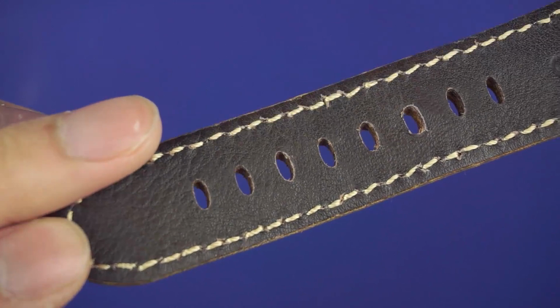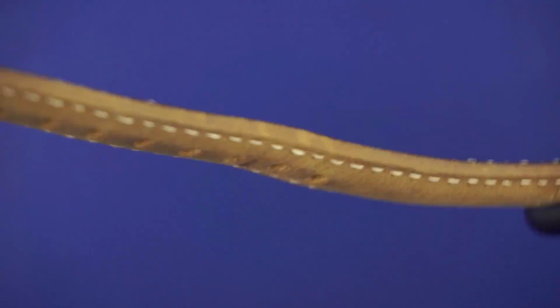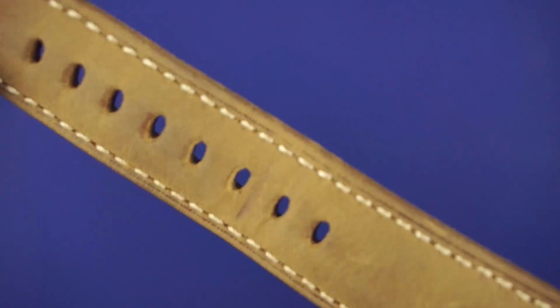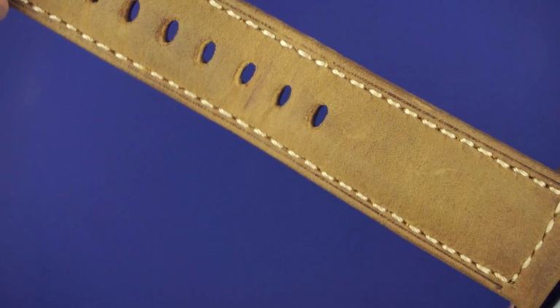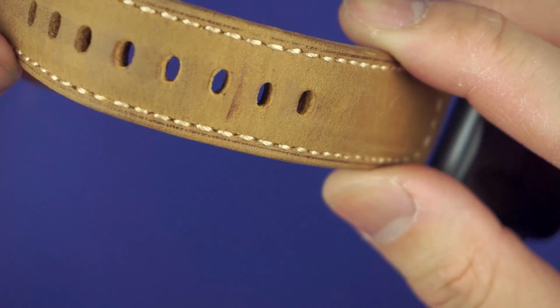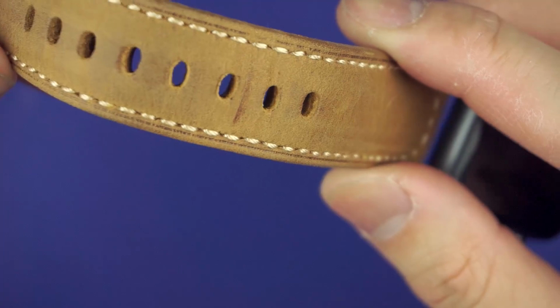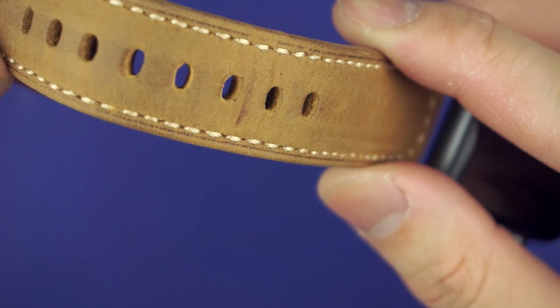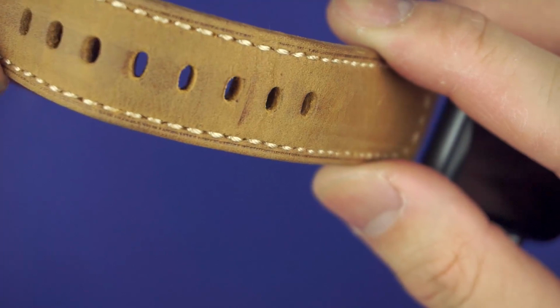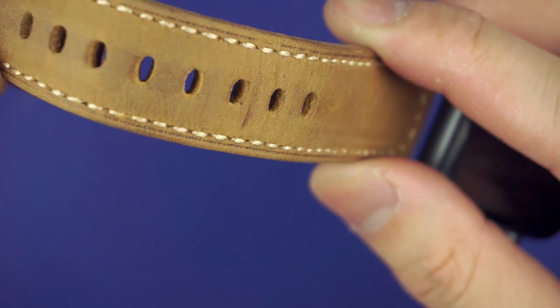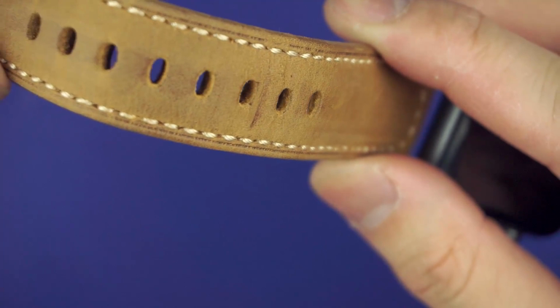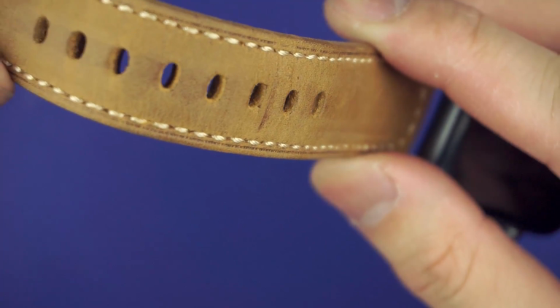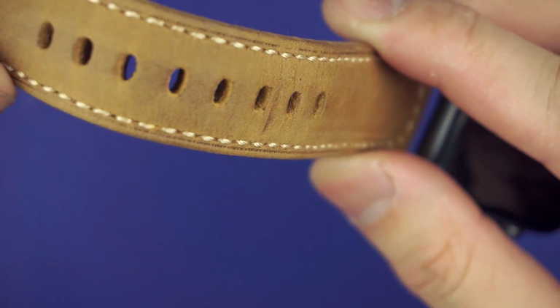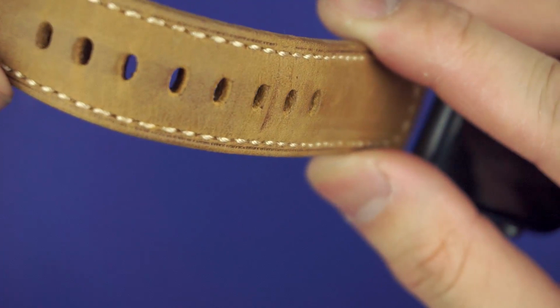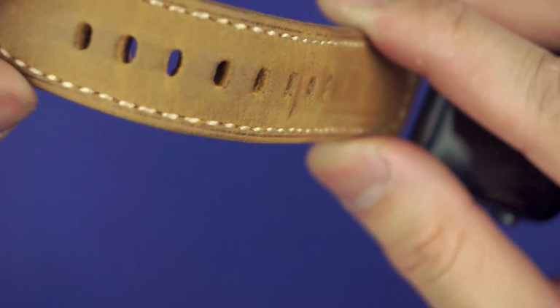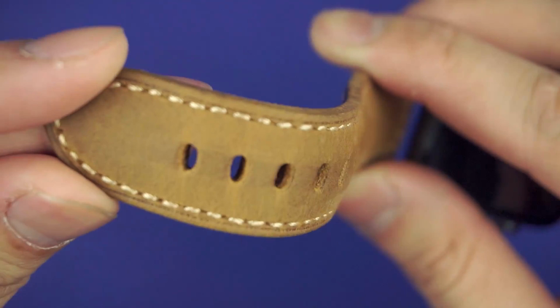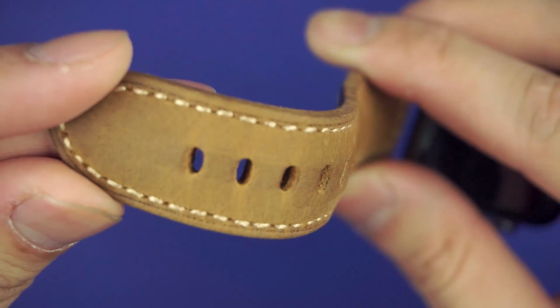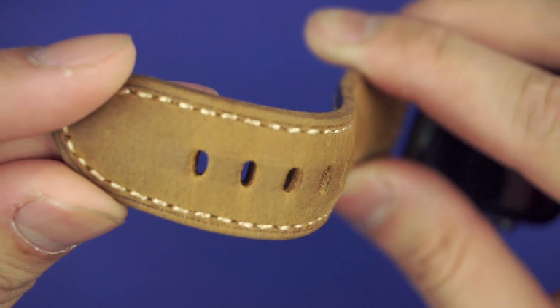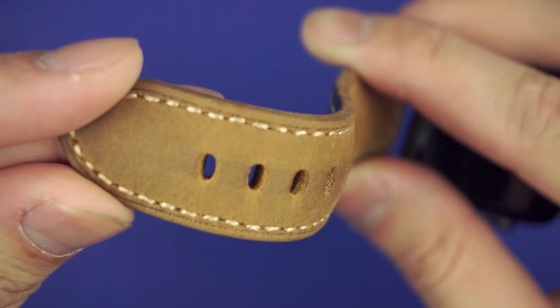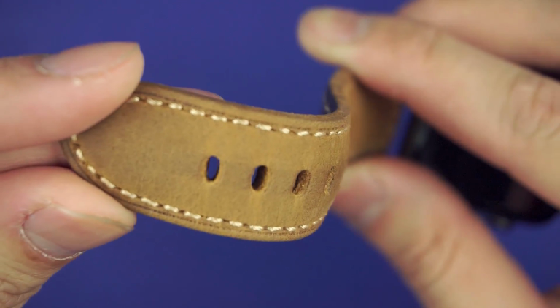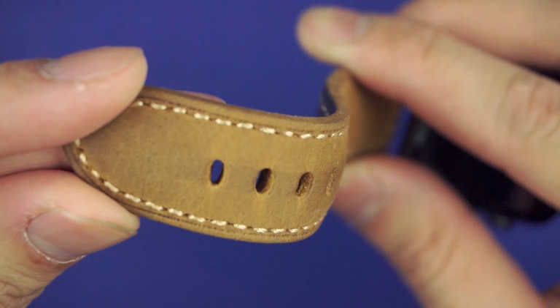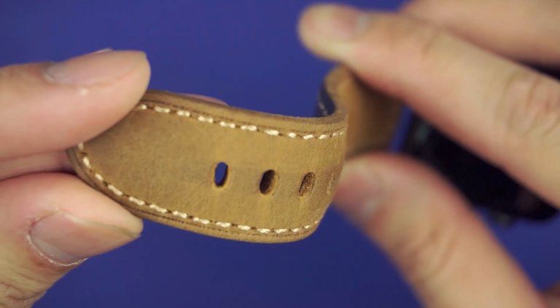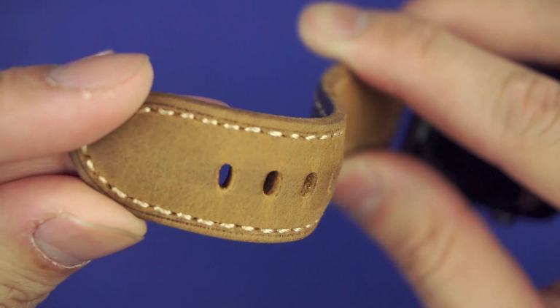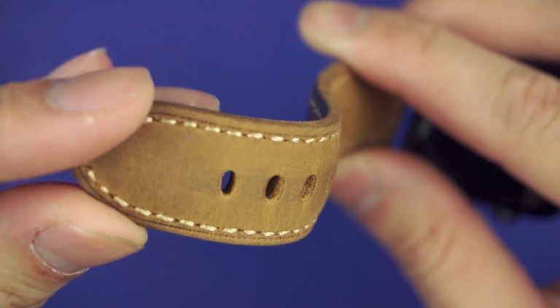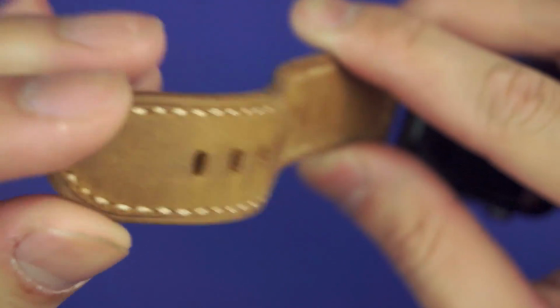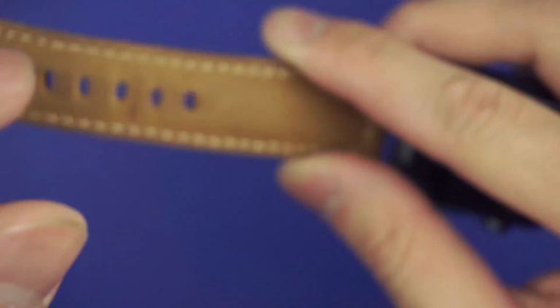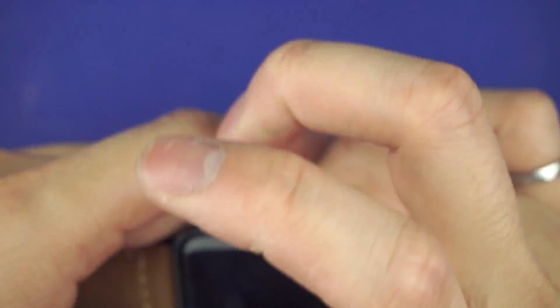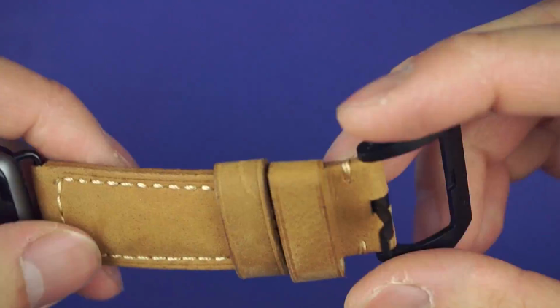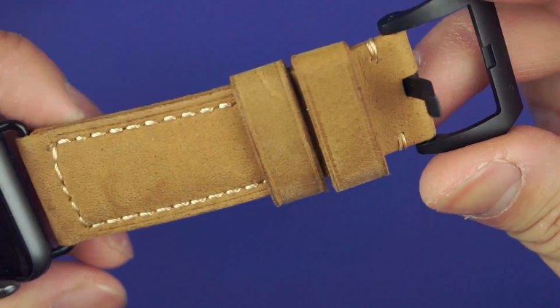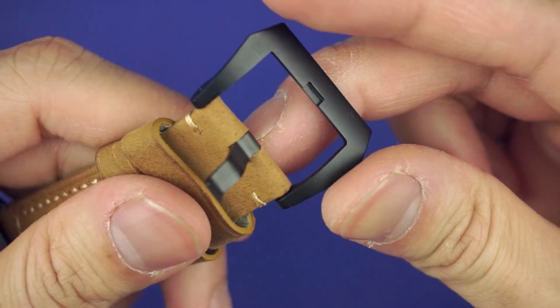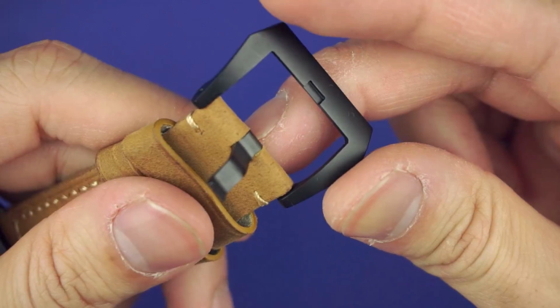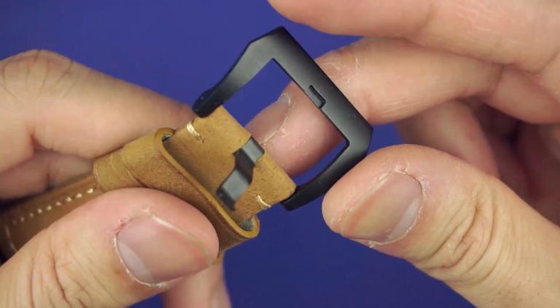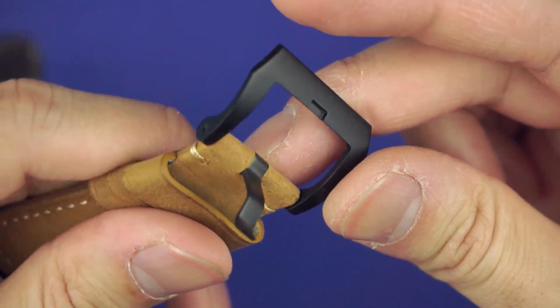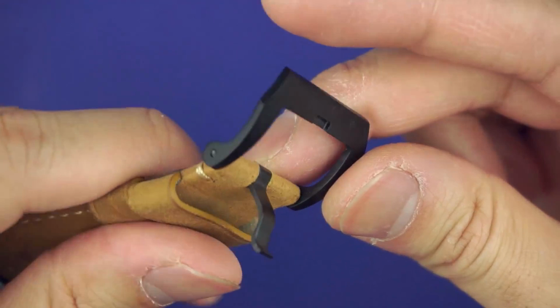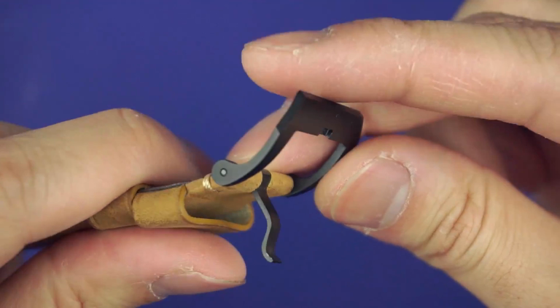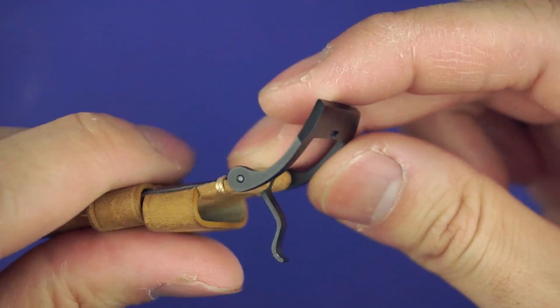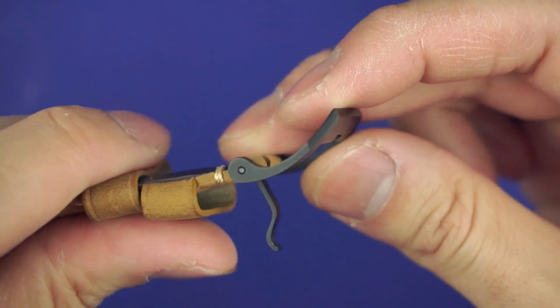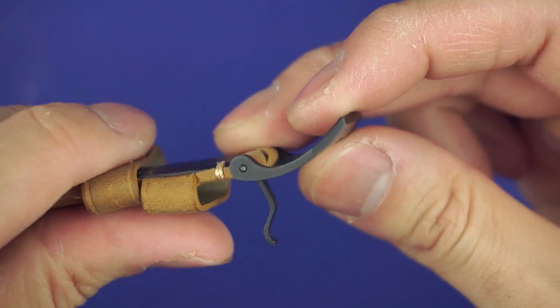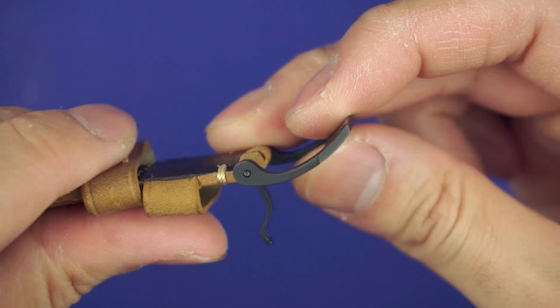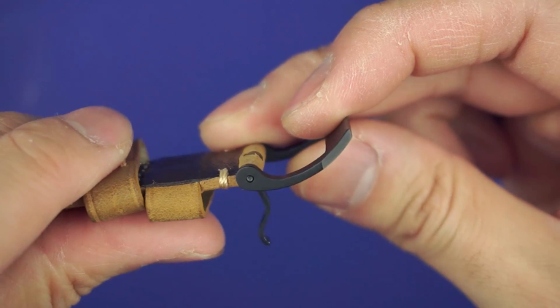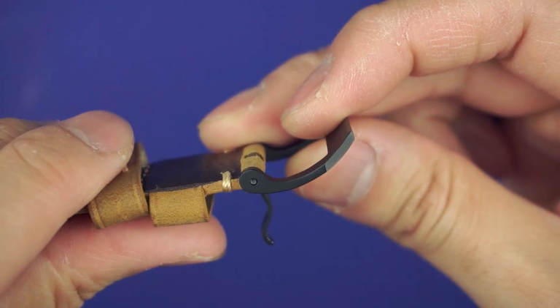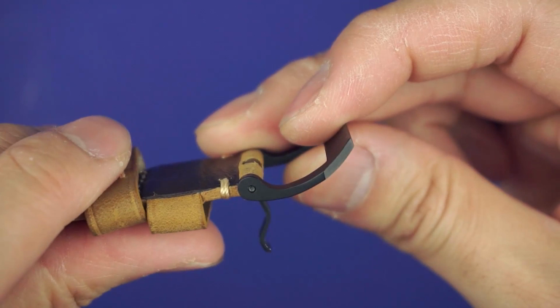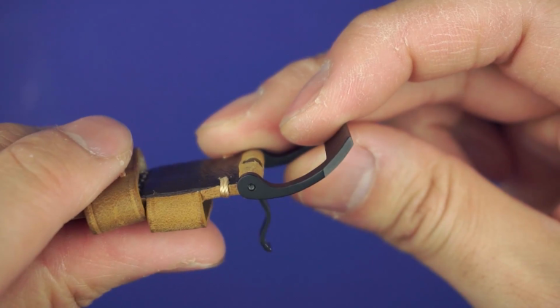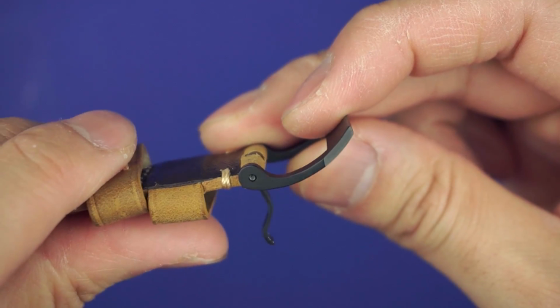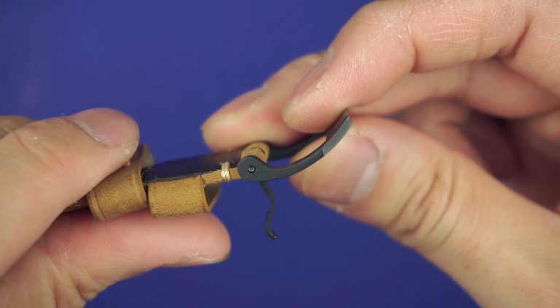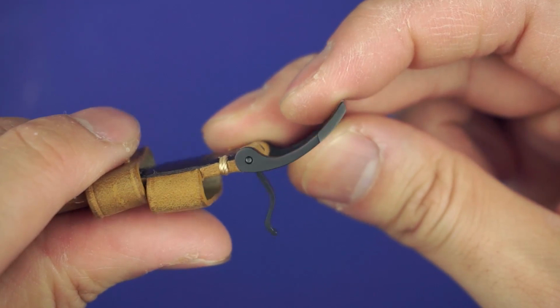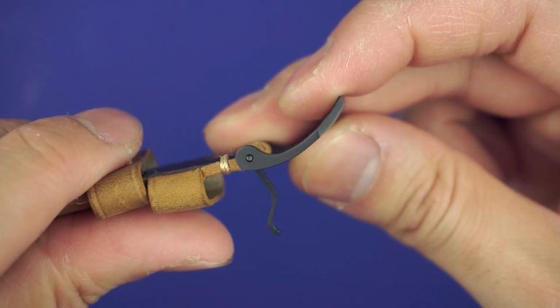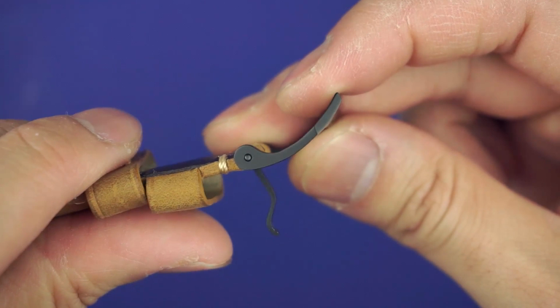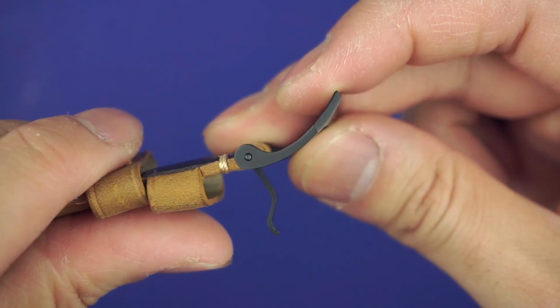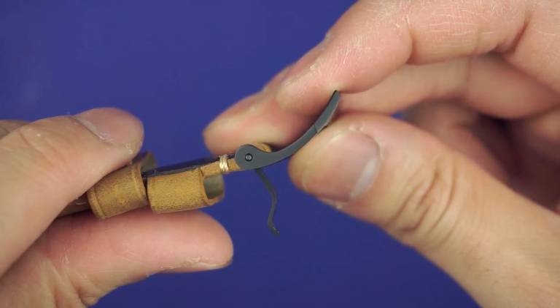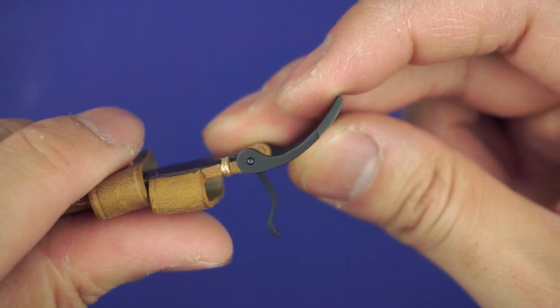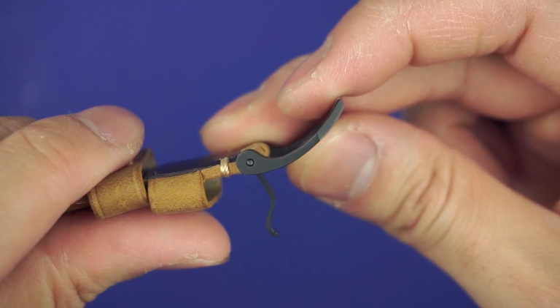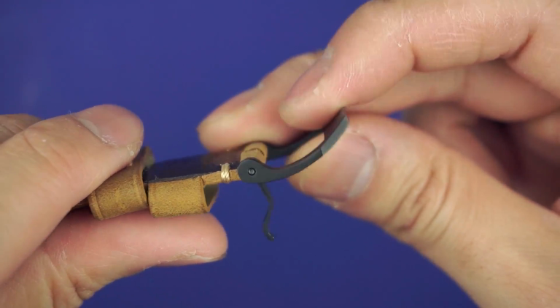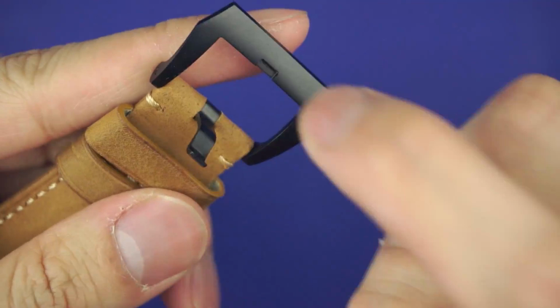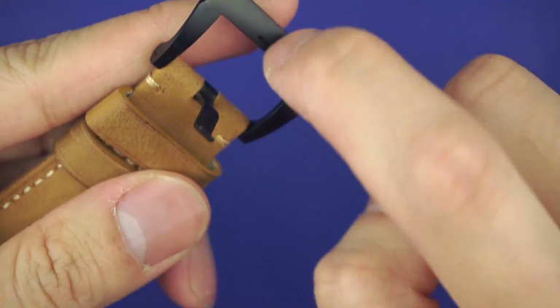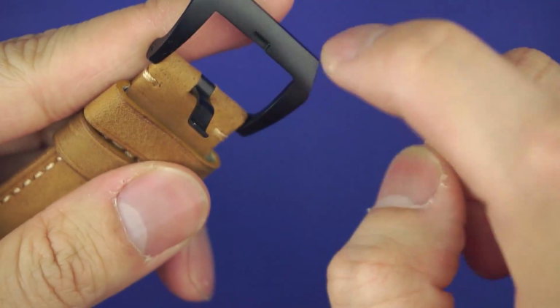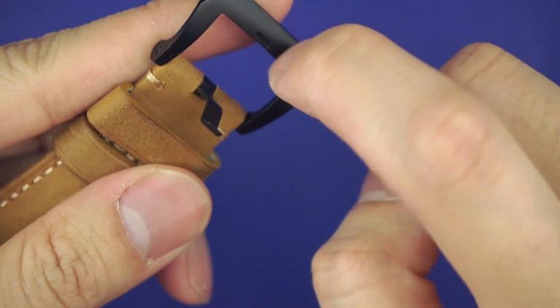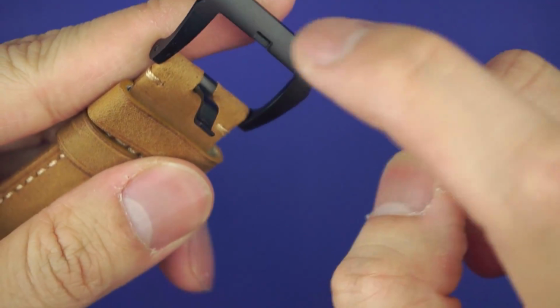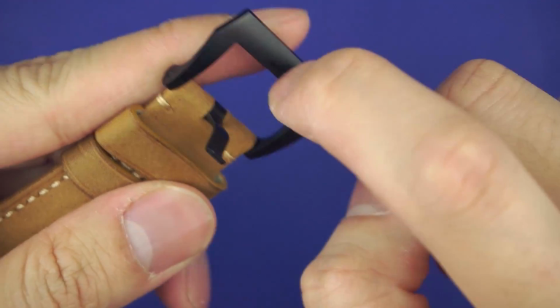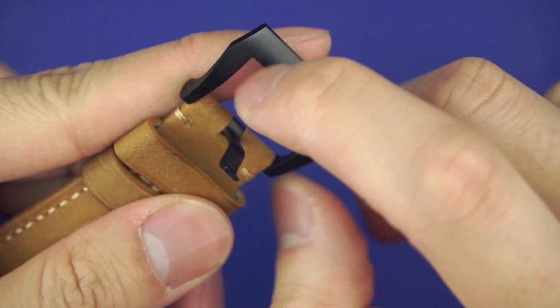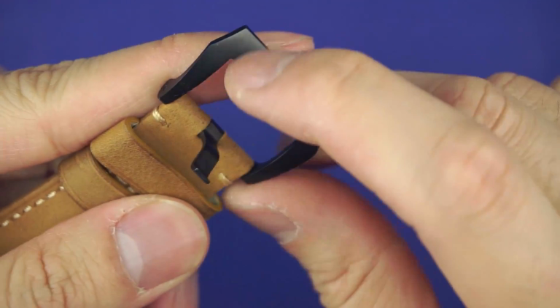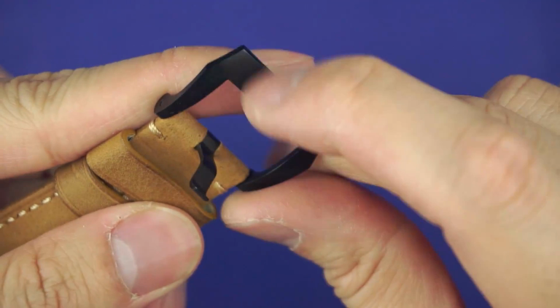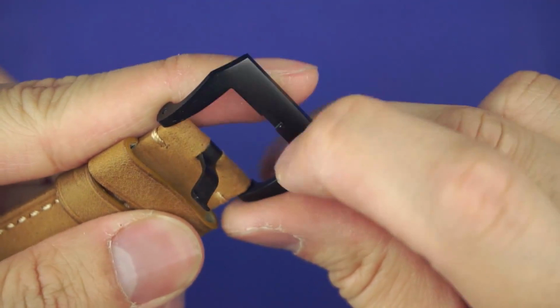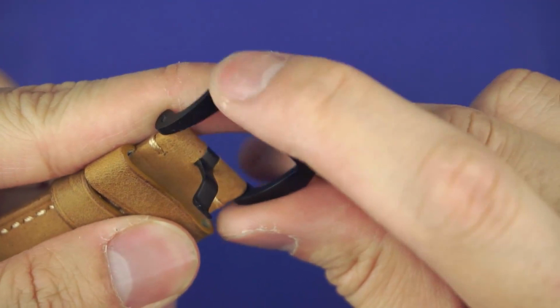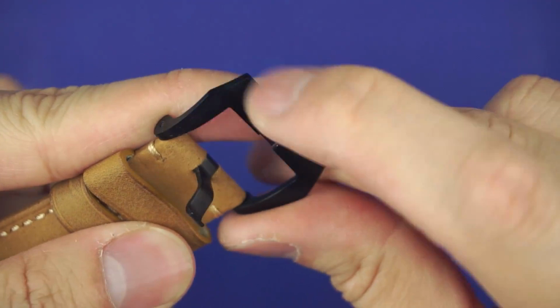The eyelets are reinforced to manage the stress, and the buckle is also made of stainless steel, which holds up against surface scratches better than standard stainless steel.